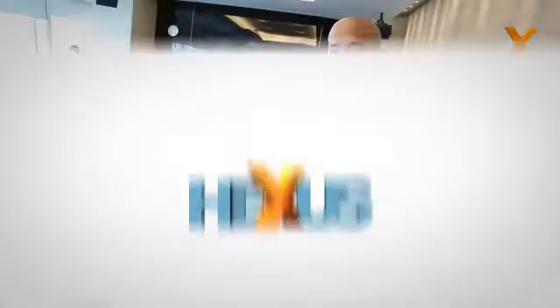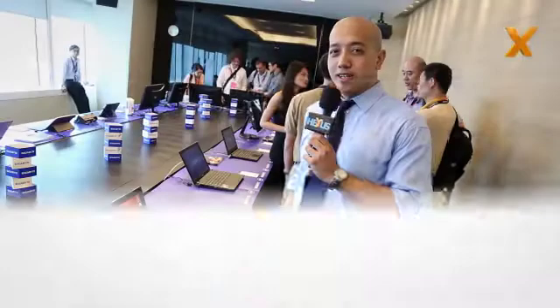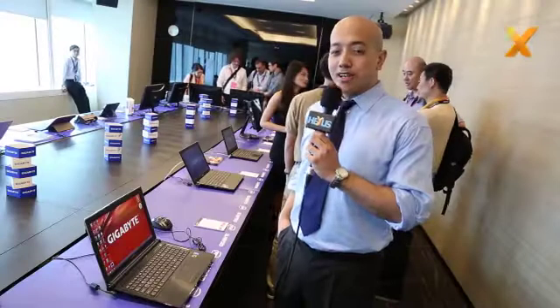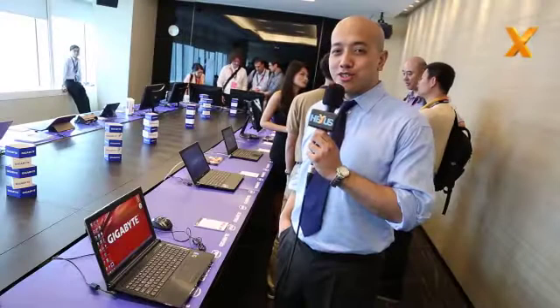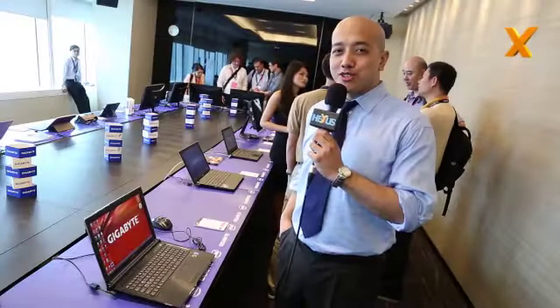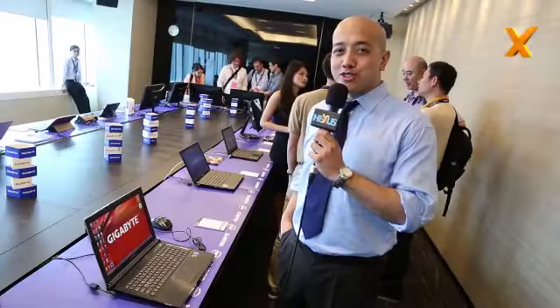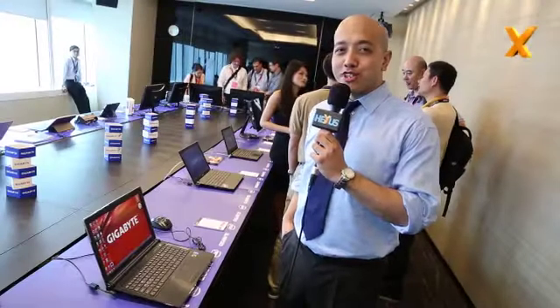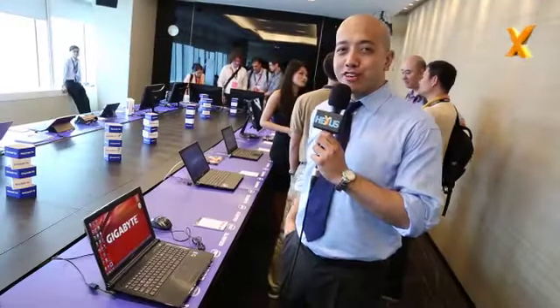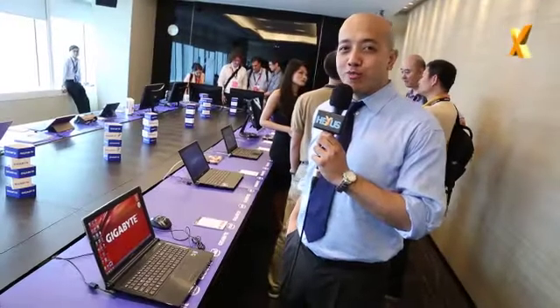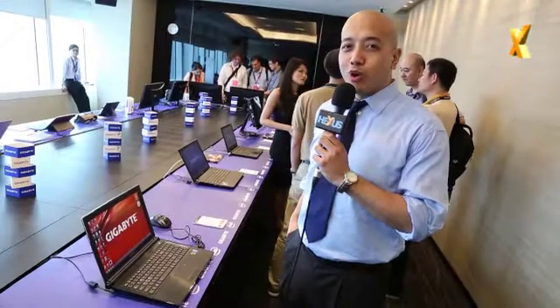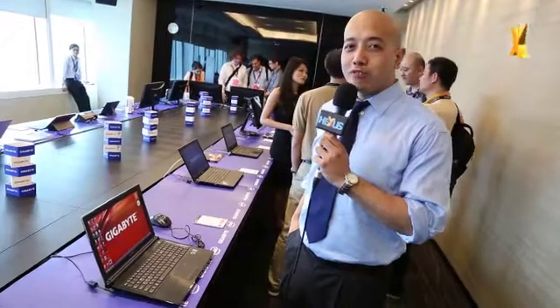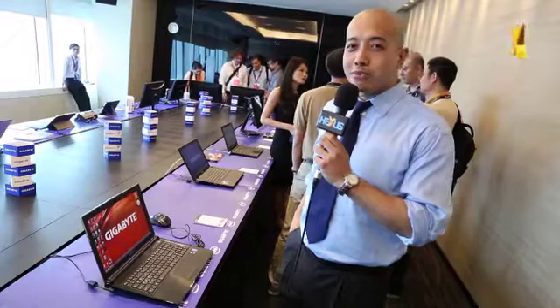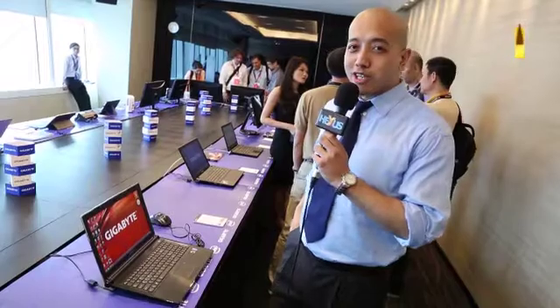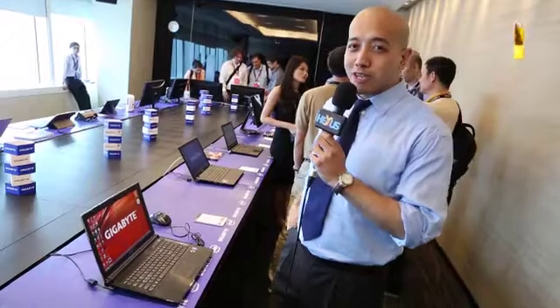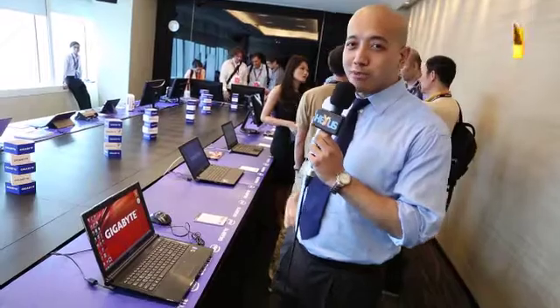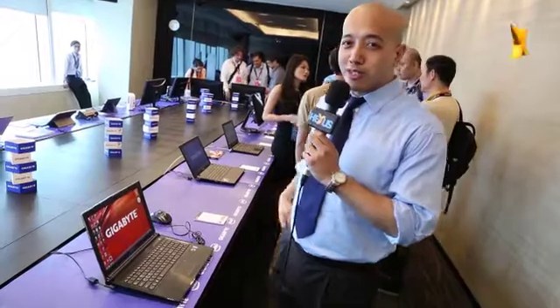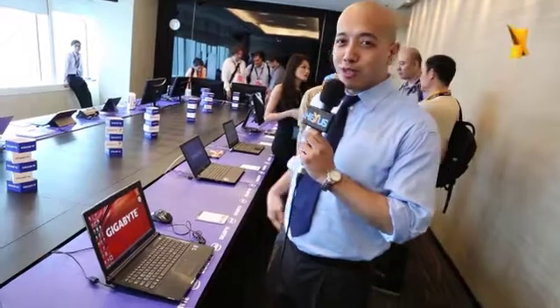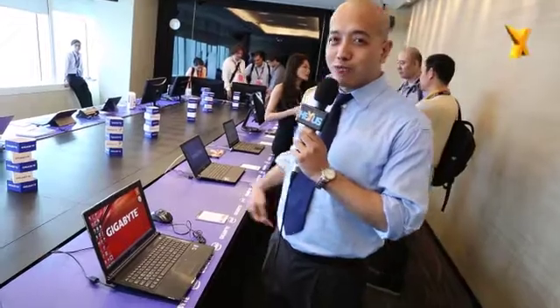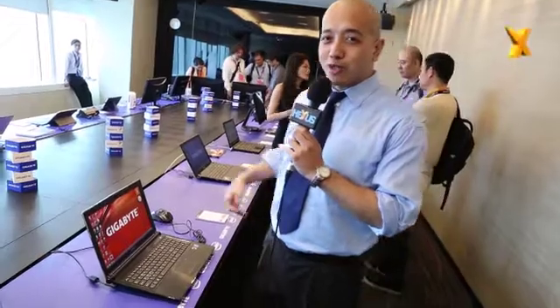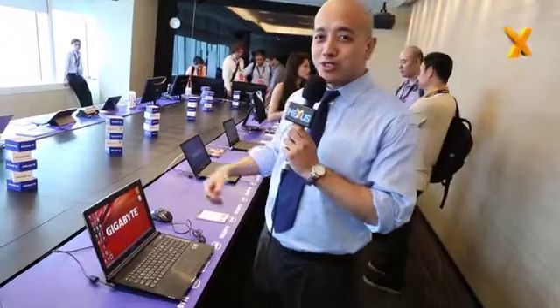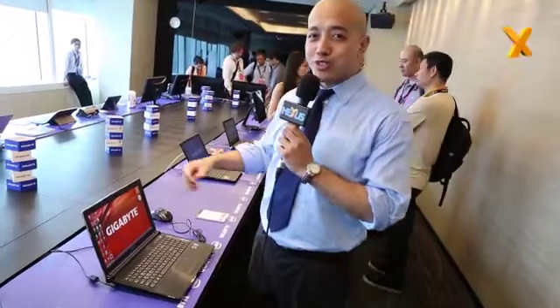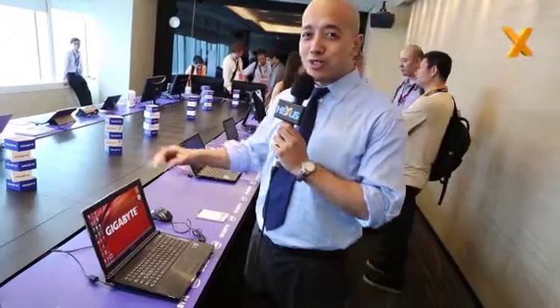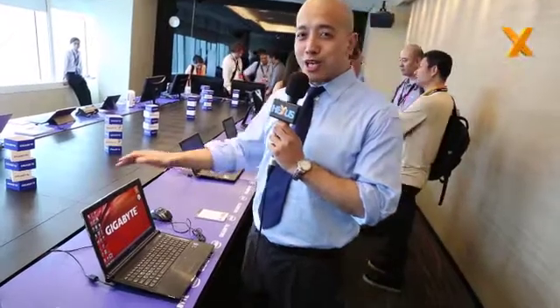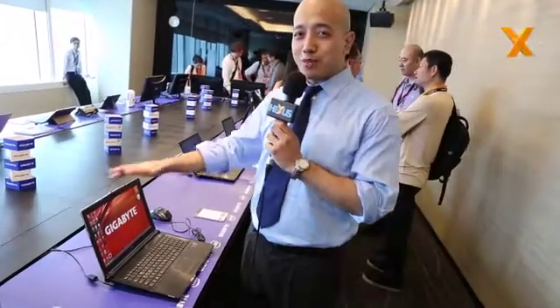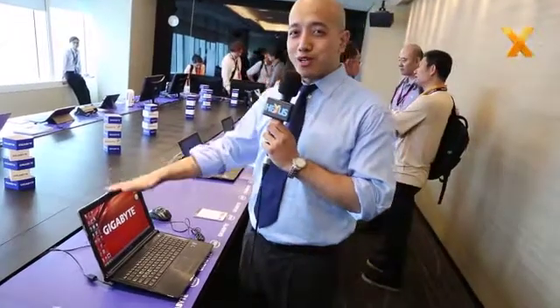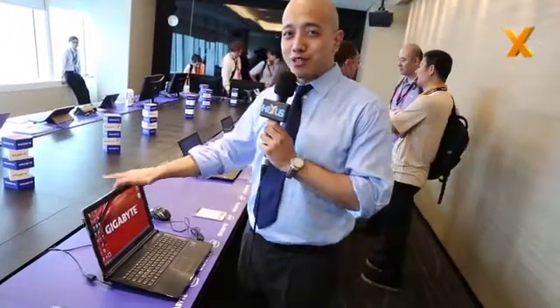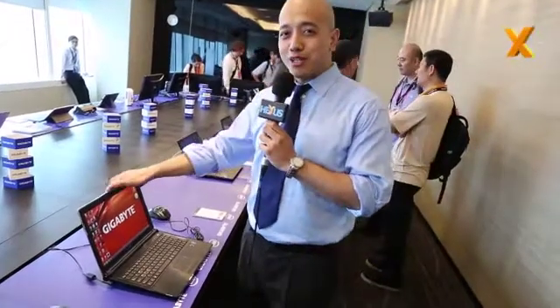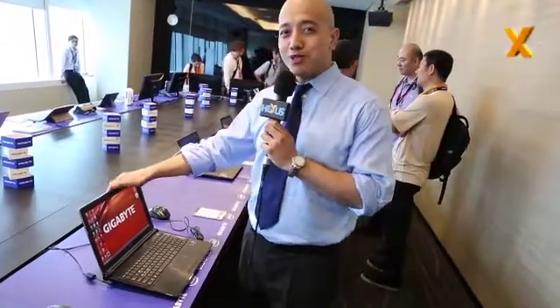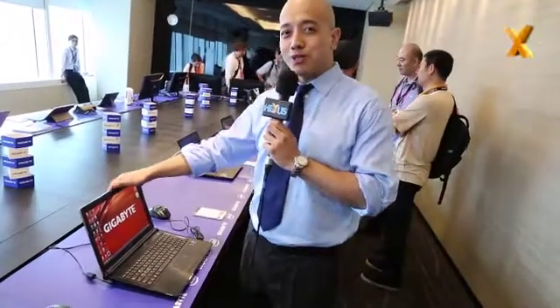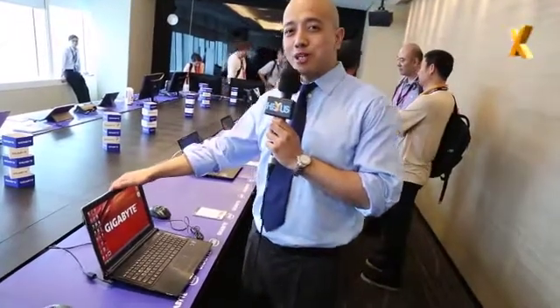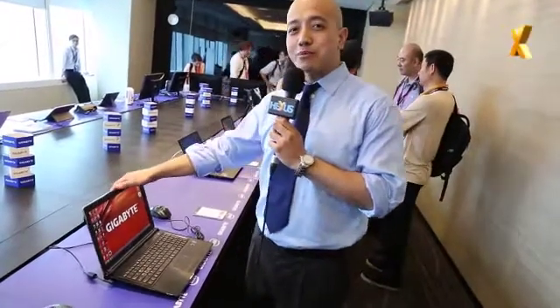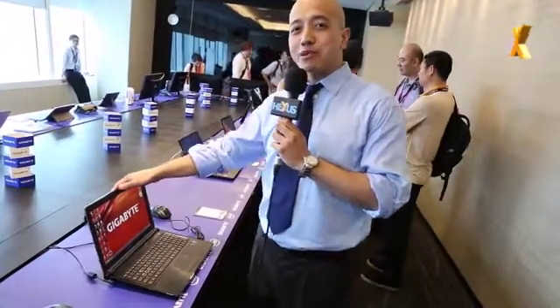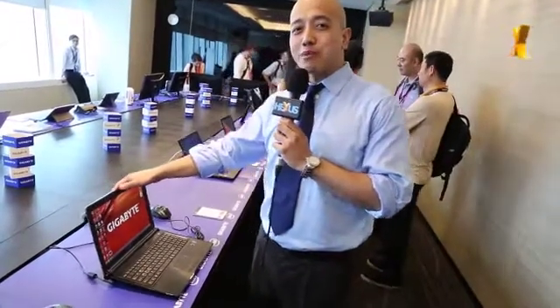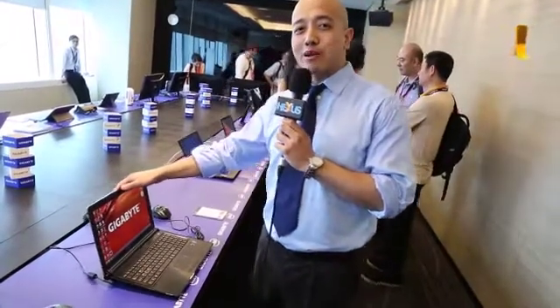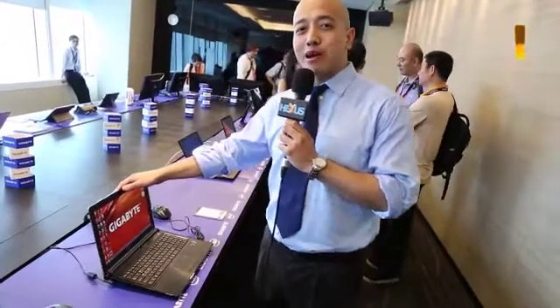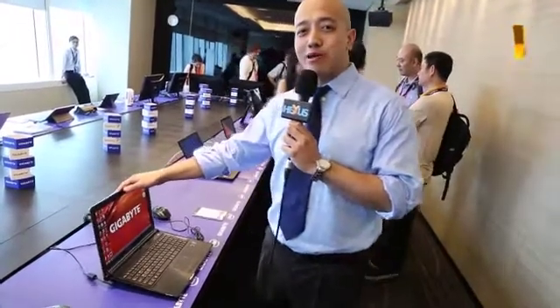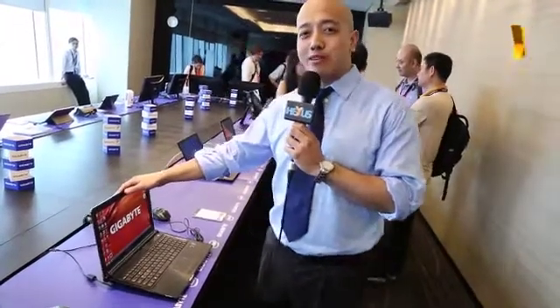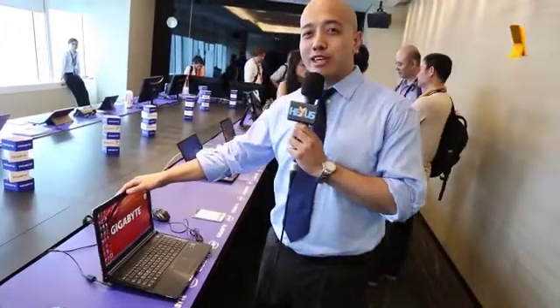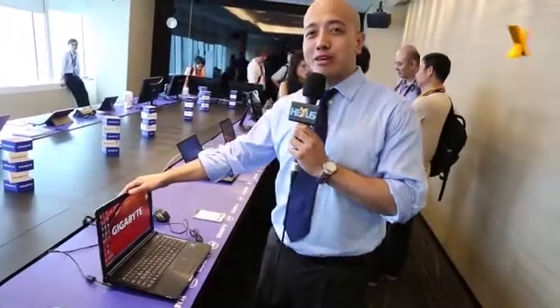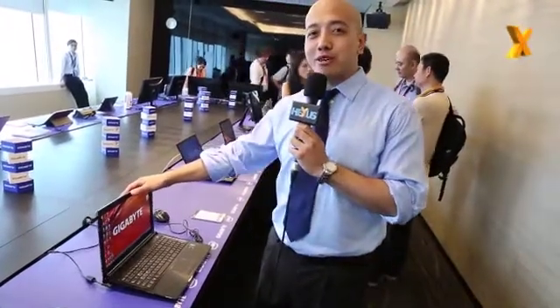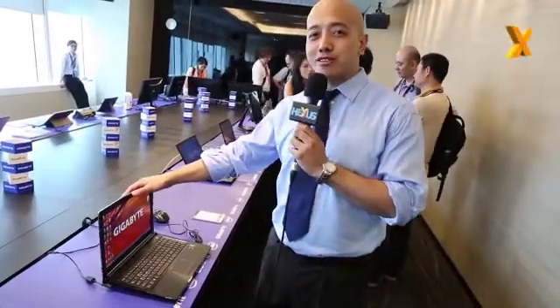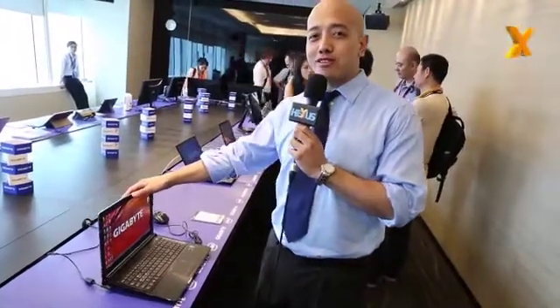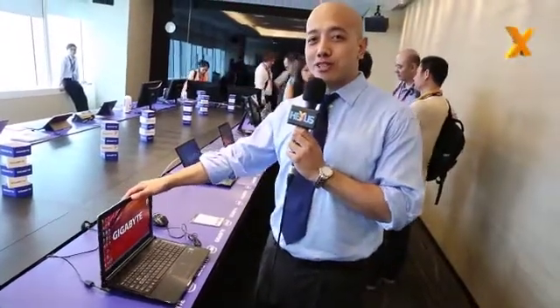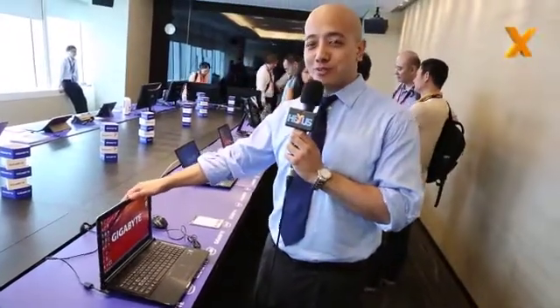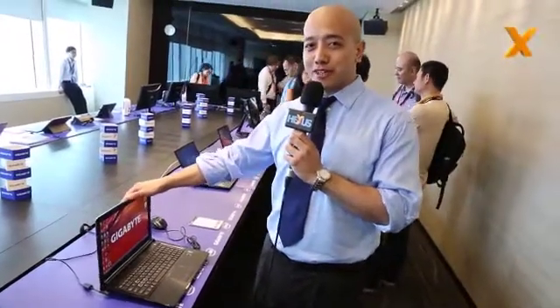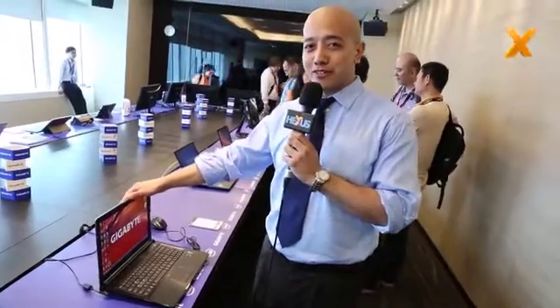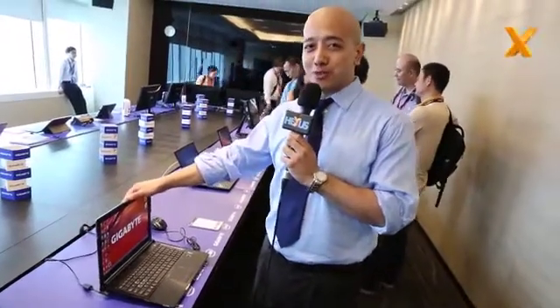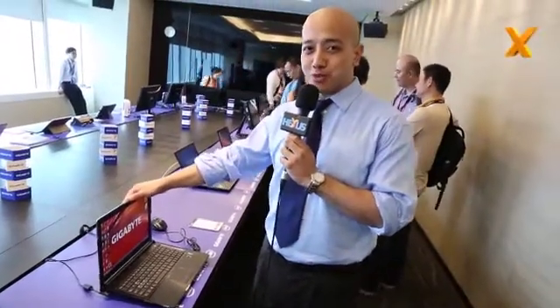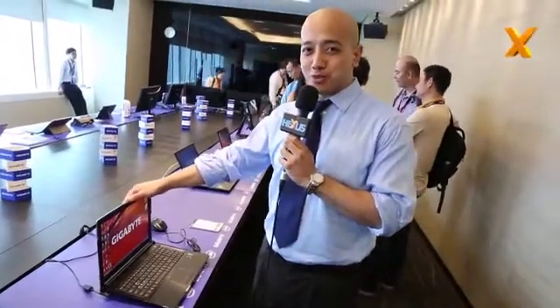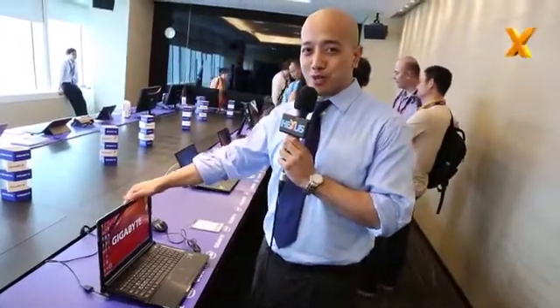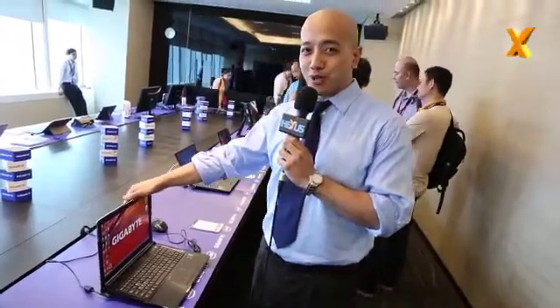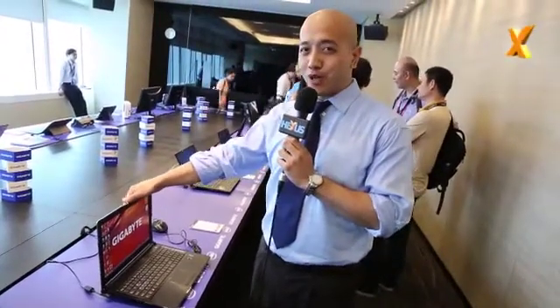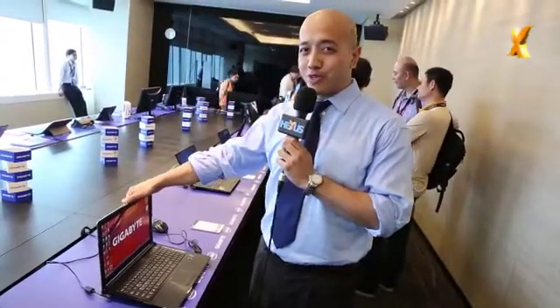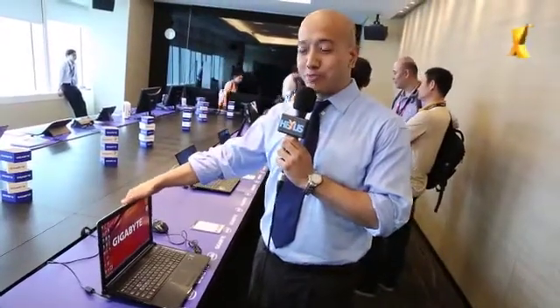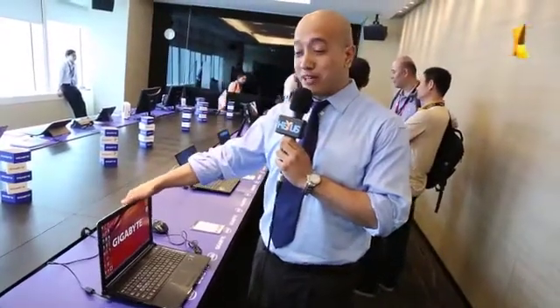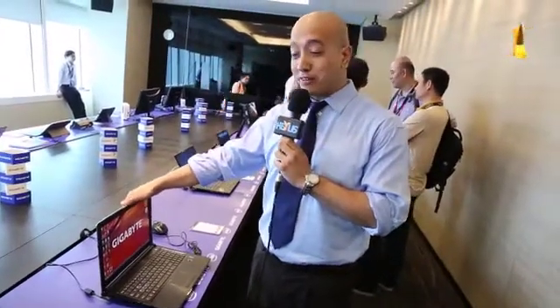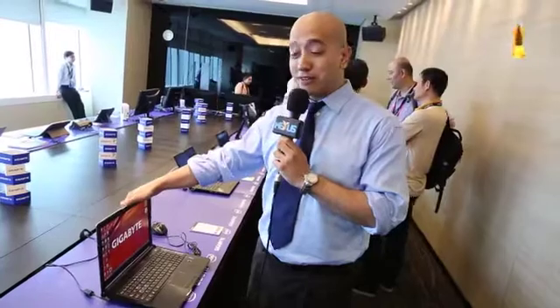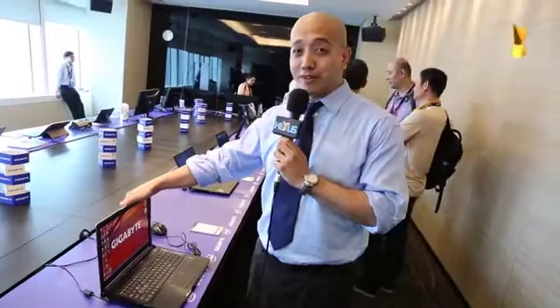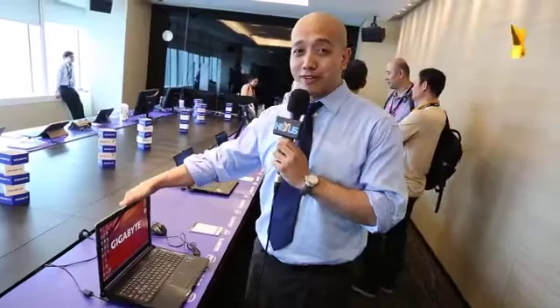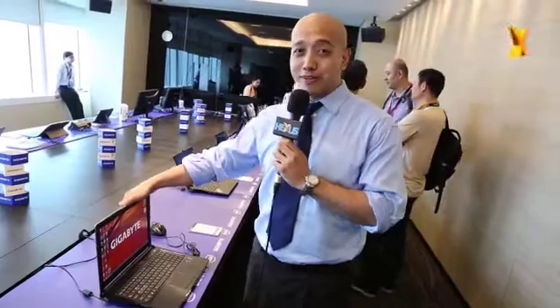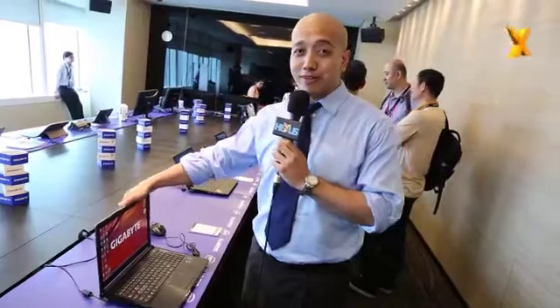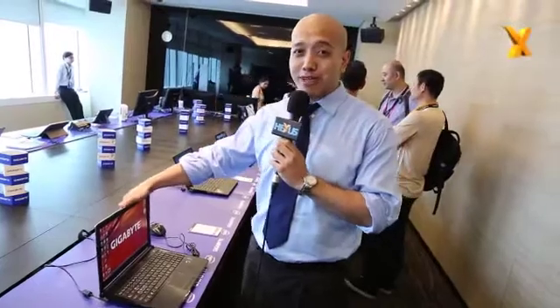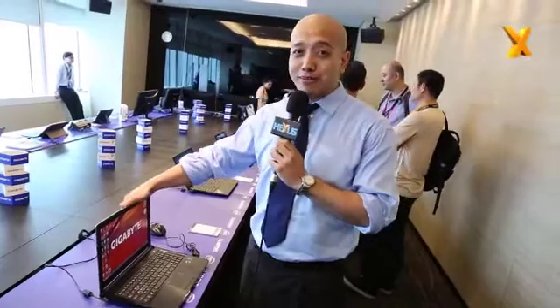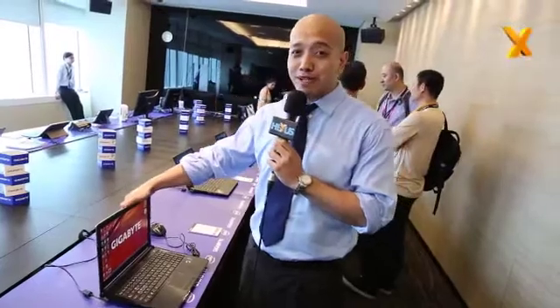Hi, this is Hanif Wong from Gigabyte Notebooks, and today we're going to tell you a little bit about our gaming series, which we call the P Series of laptops.